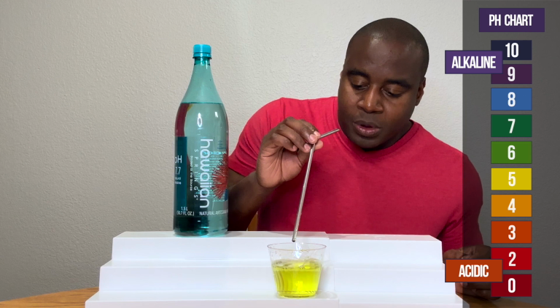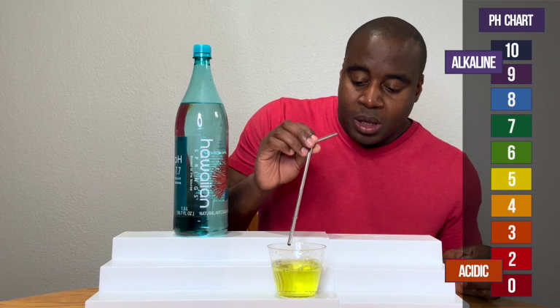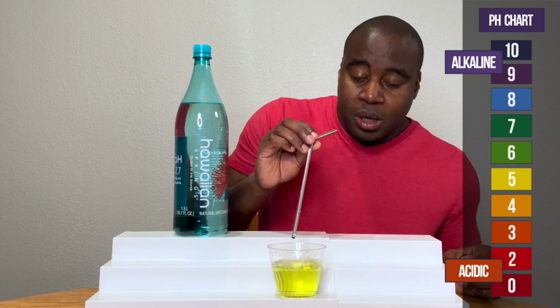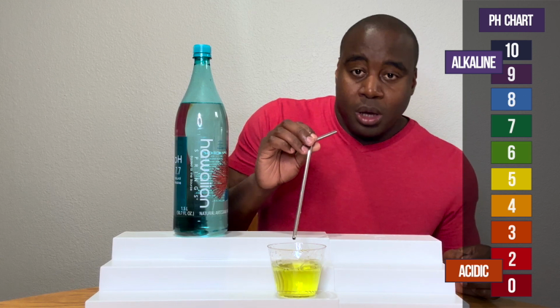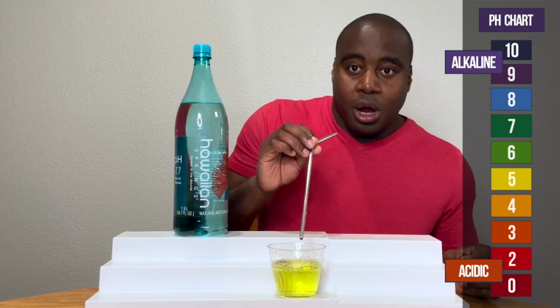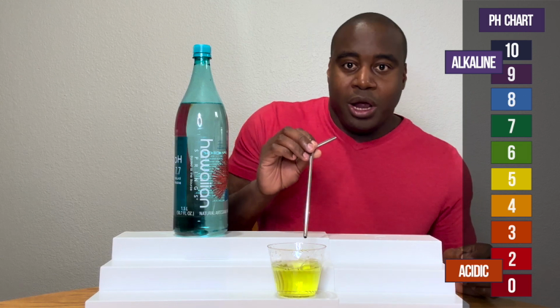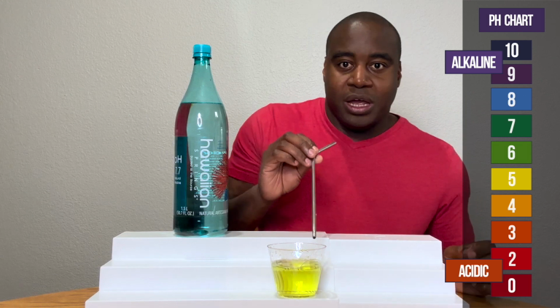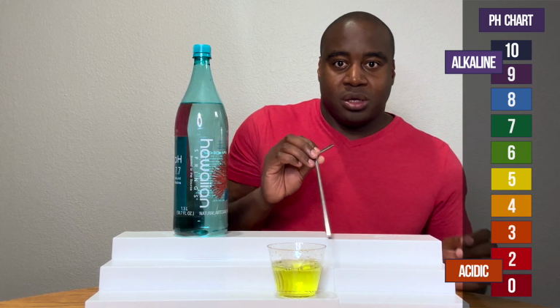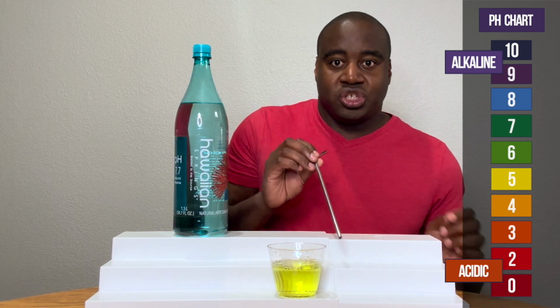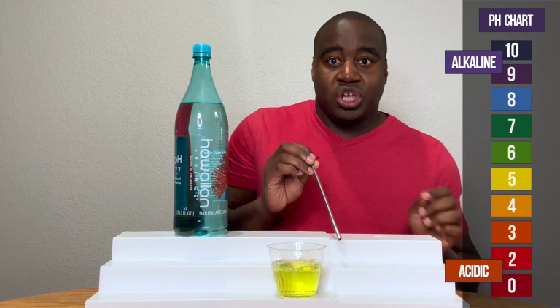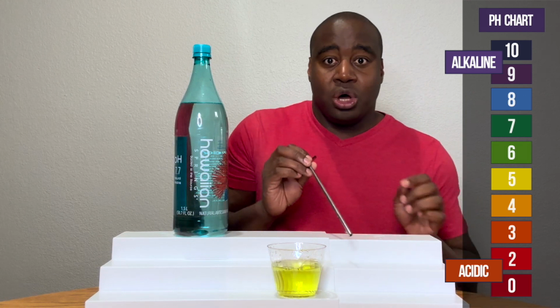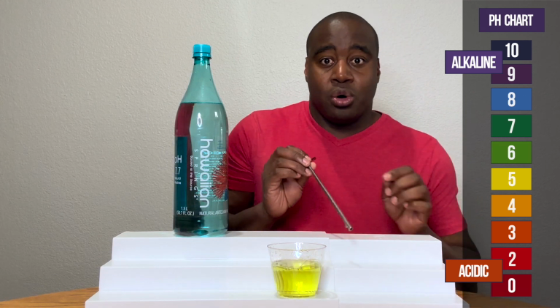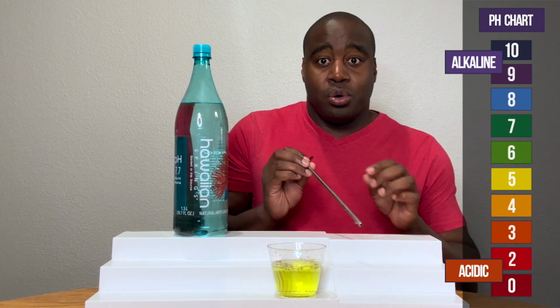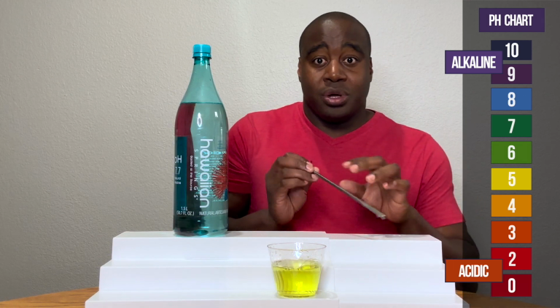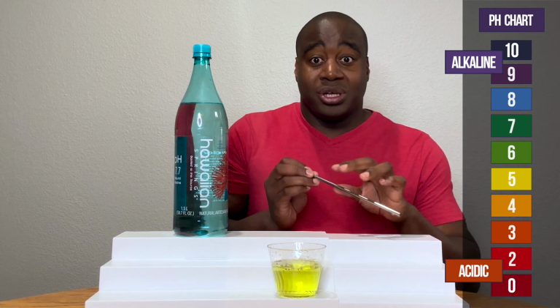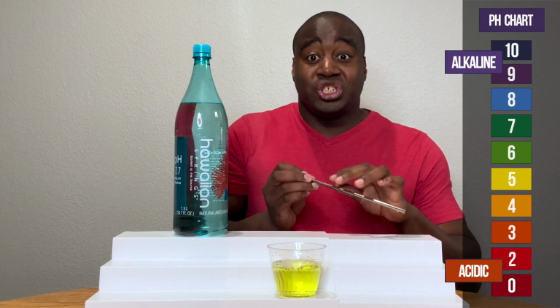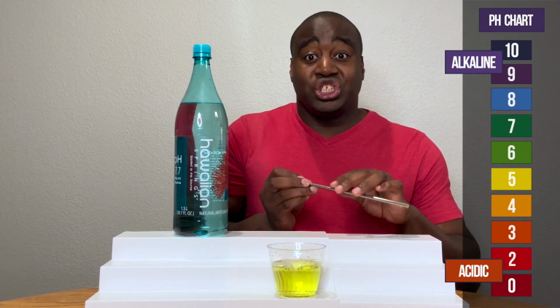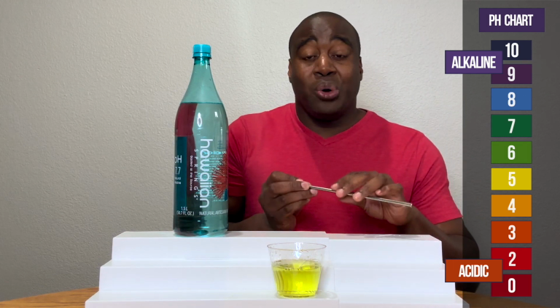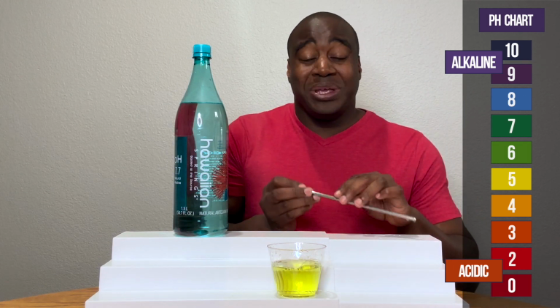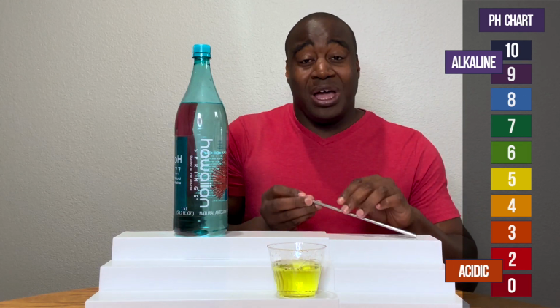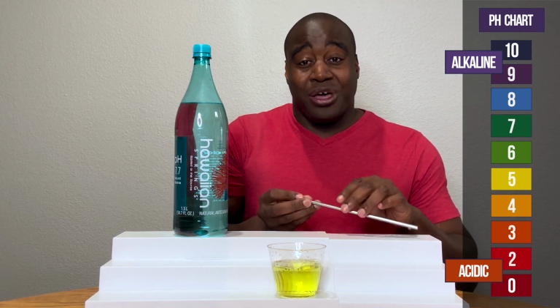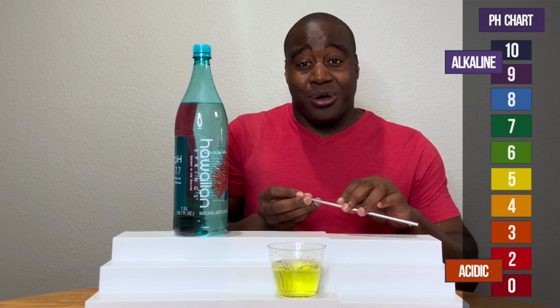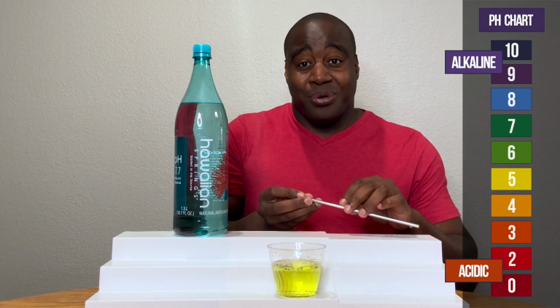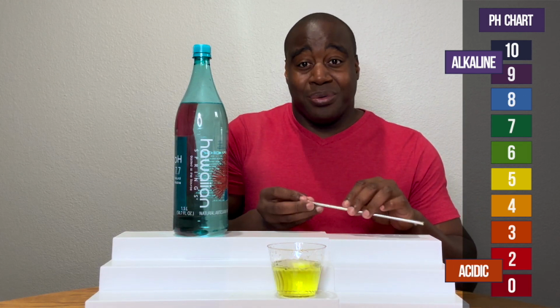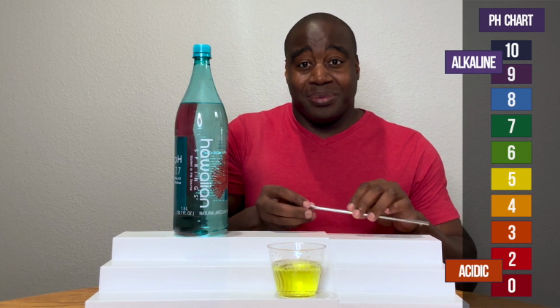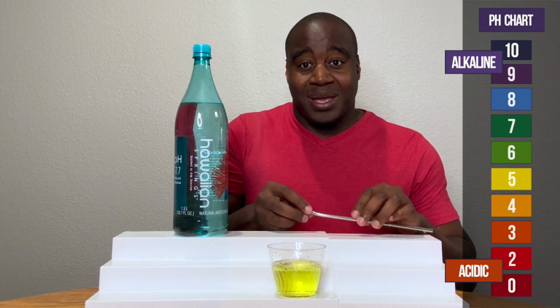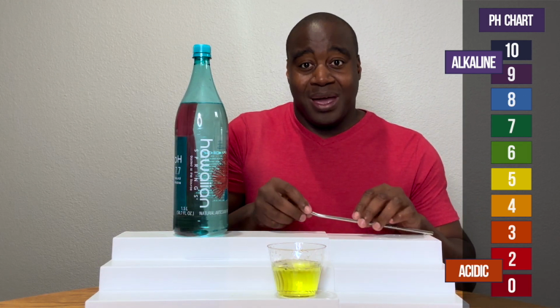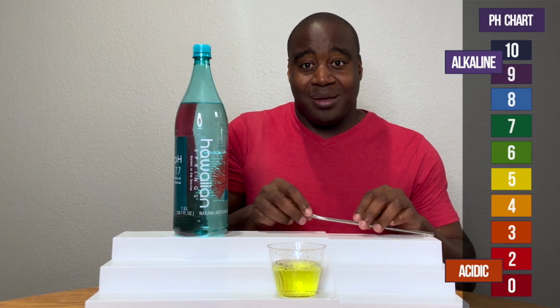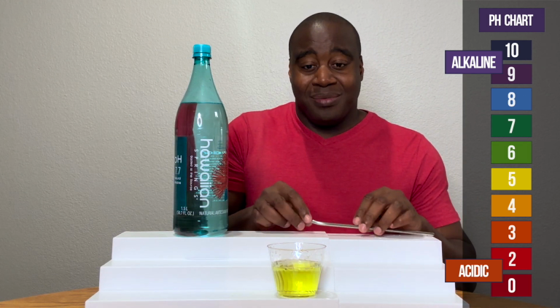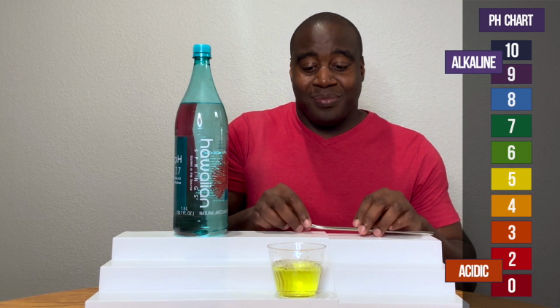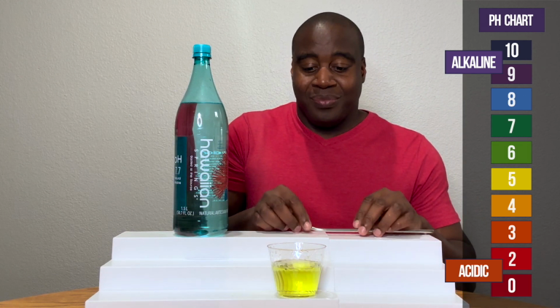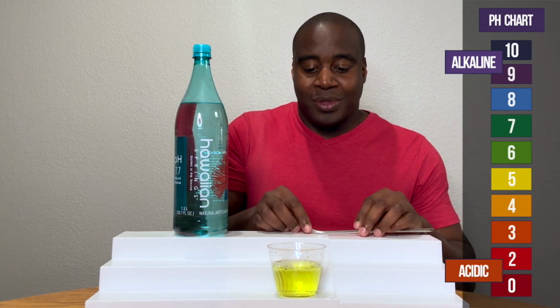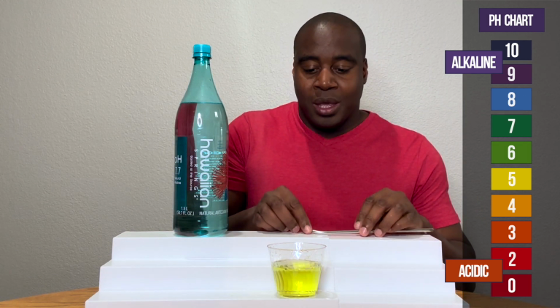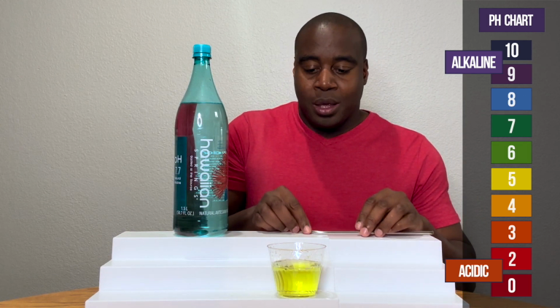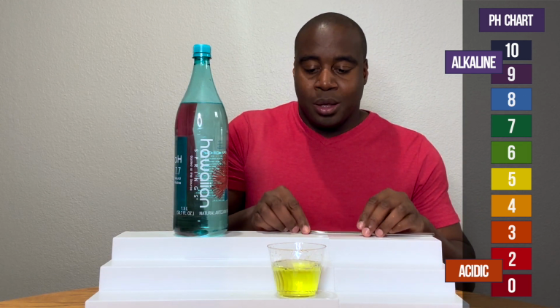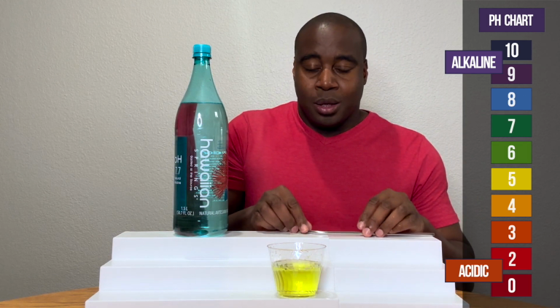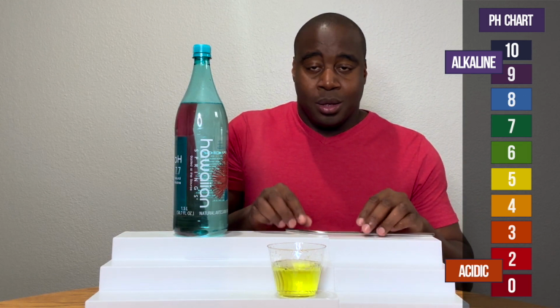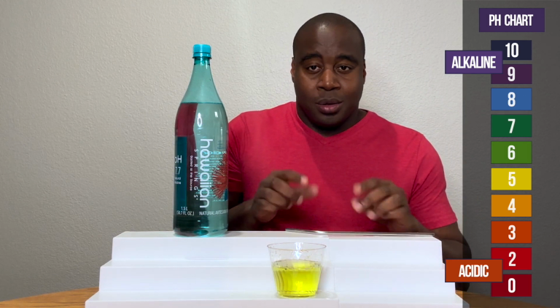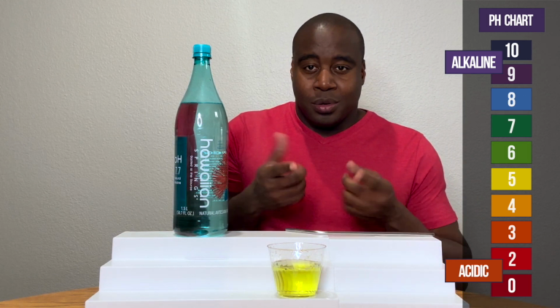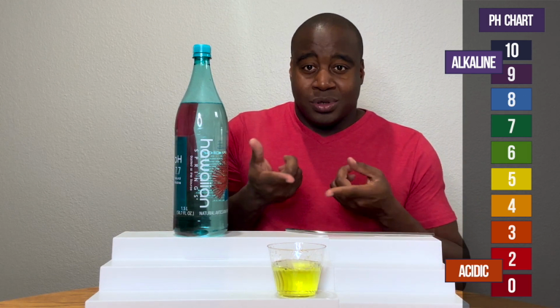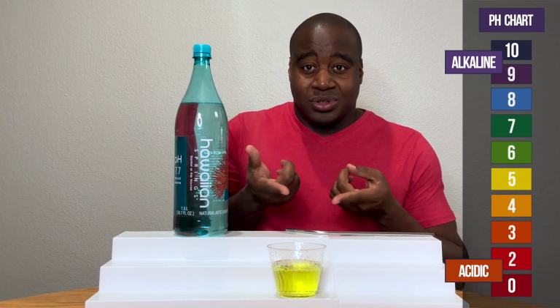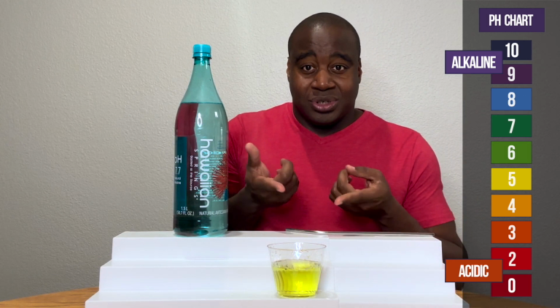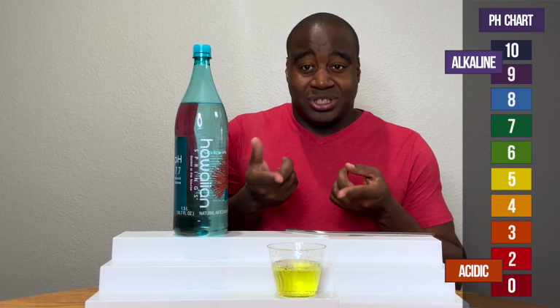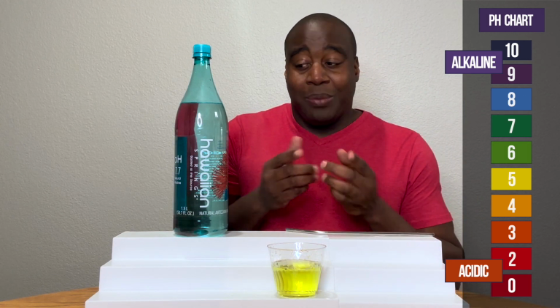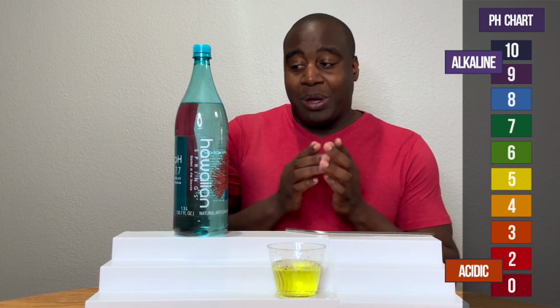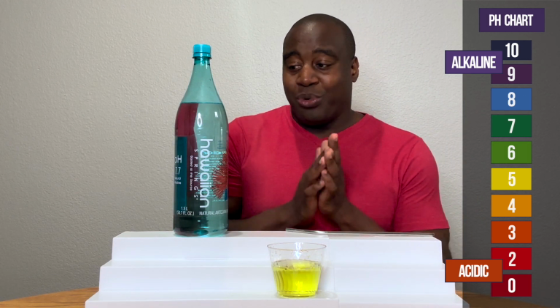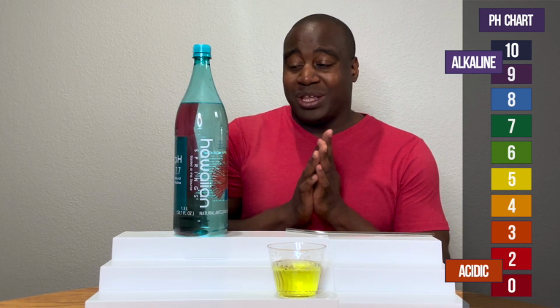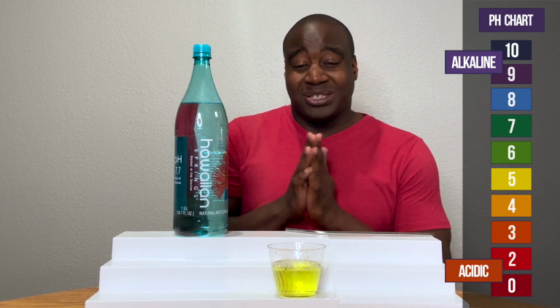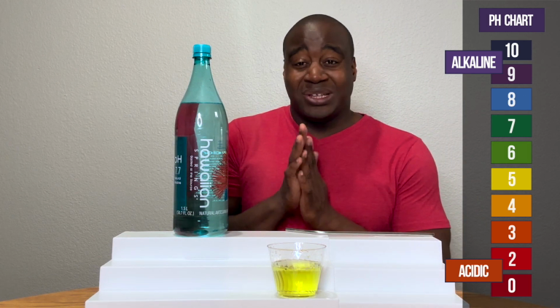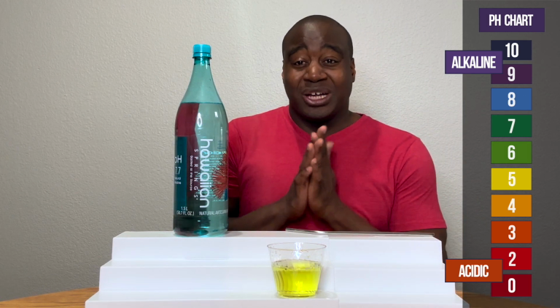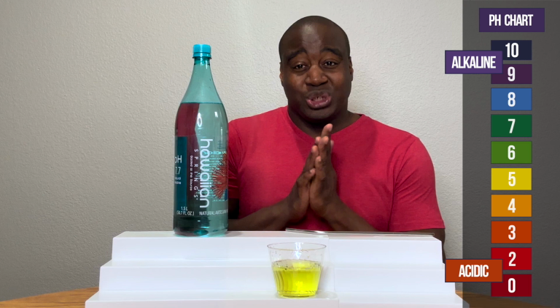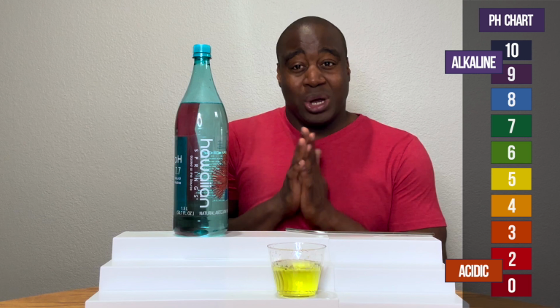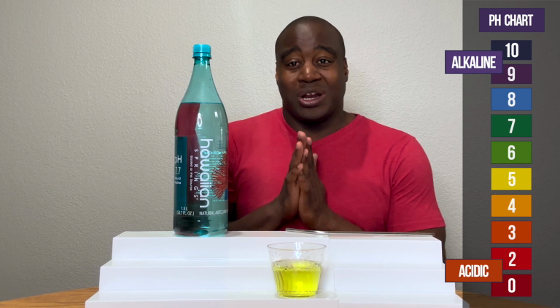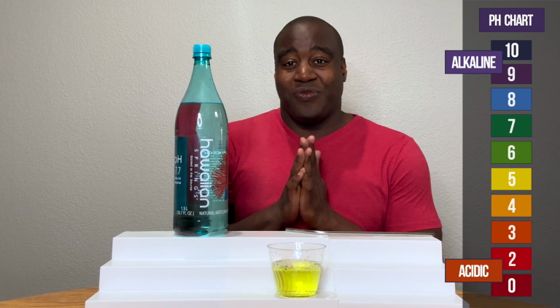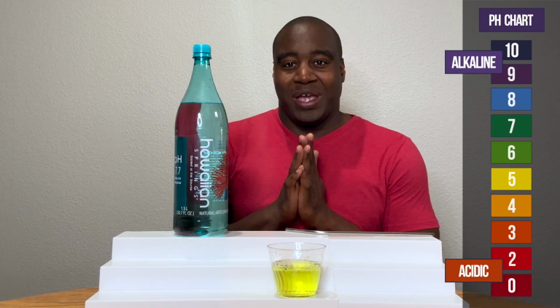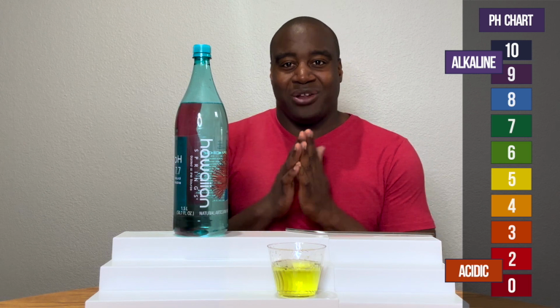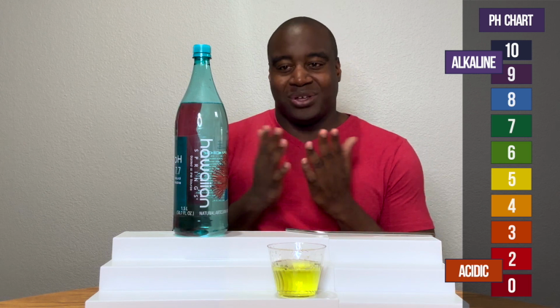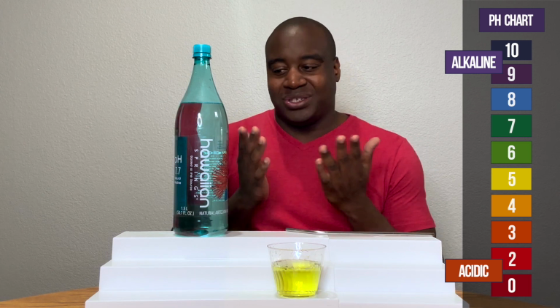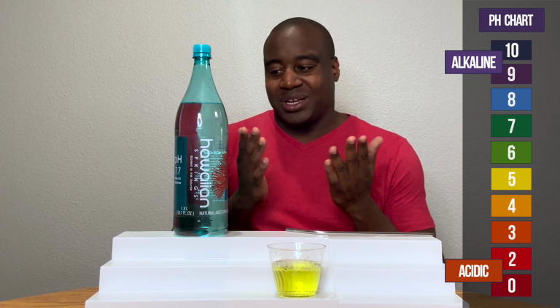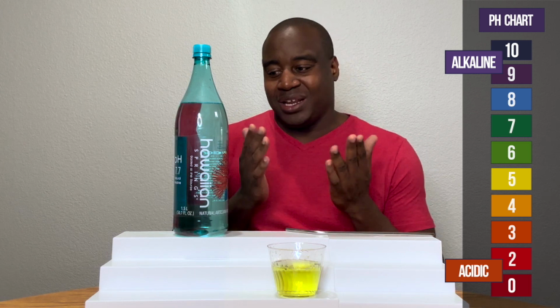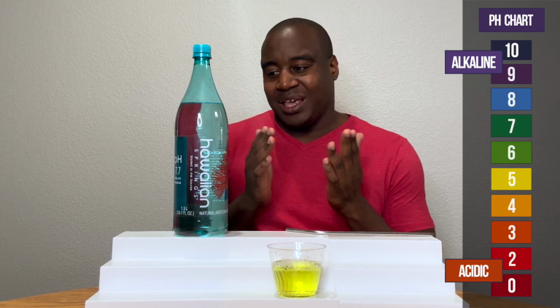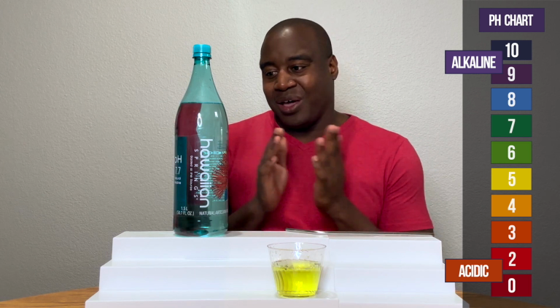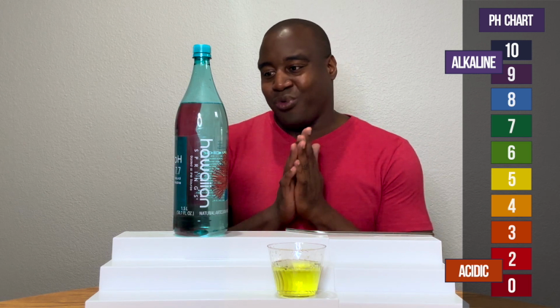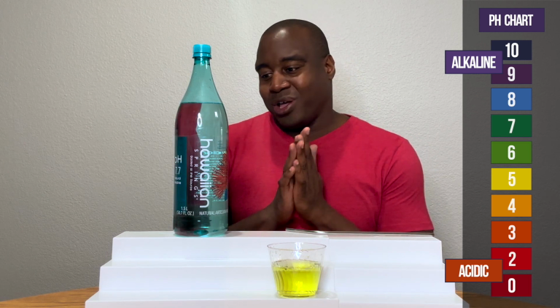All right, so it's showing yellow. So there's something up with it — it's not strong enough to handle acidity.